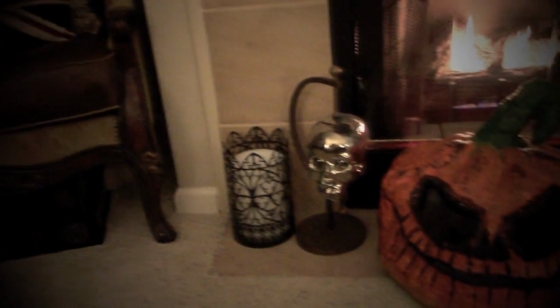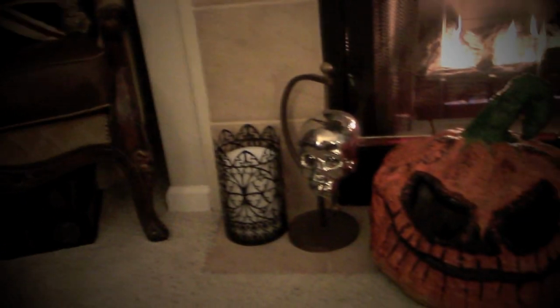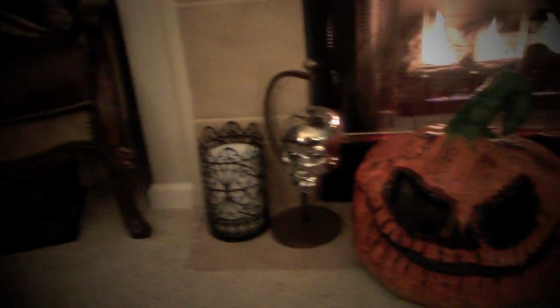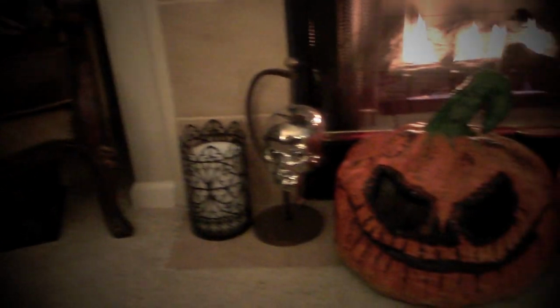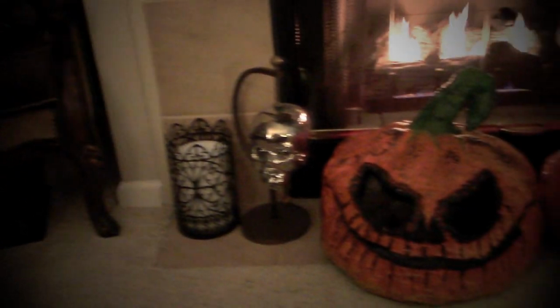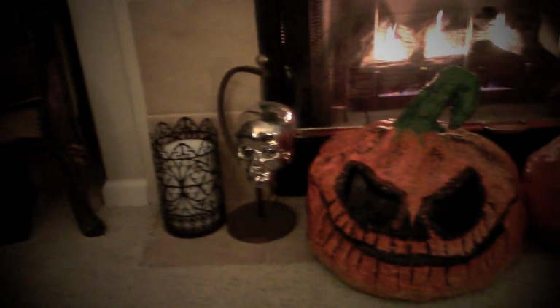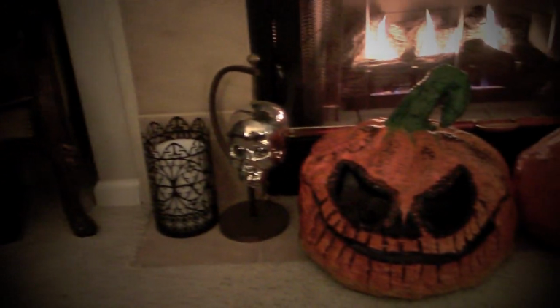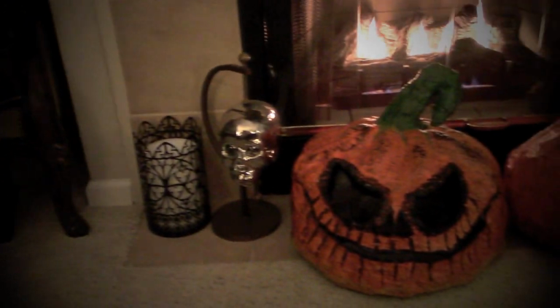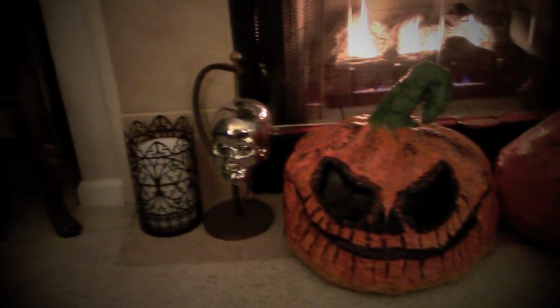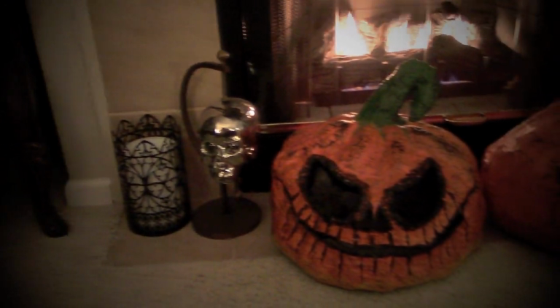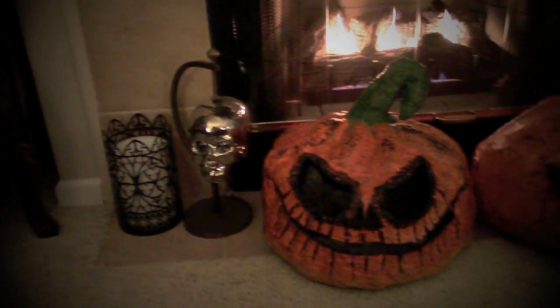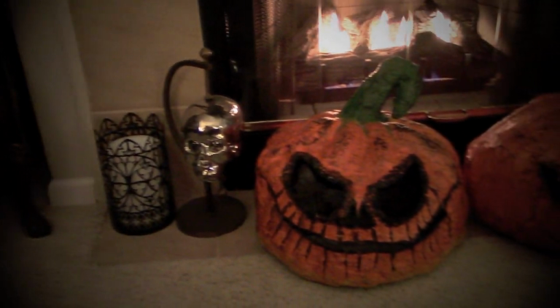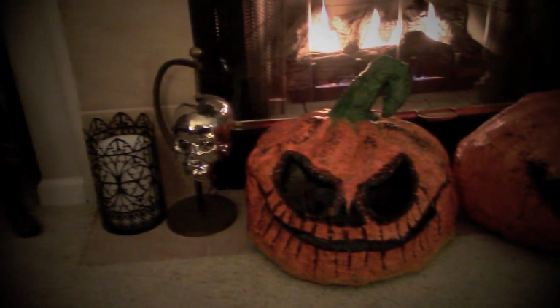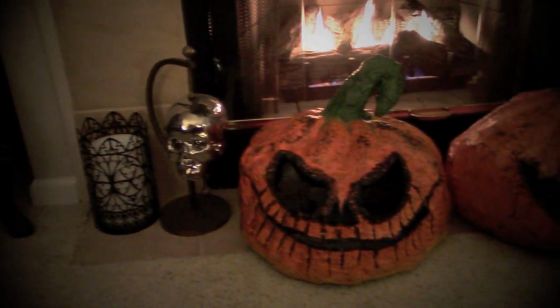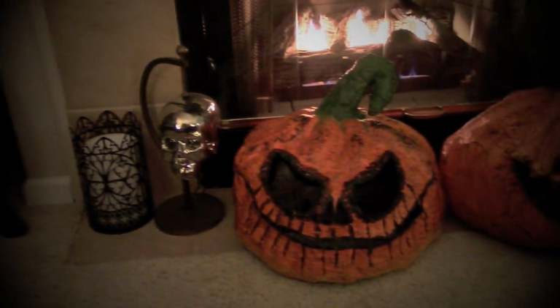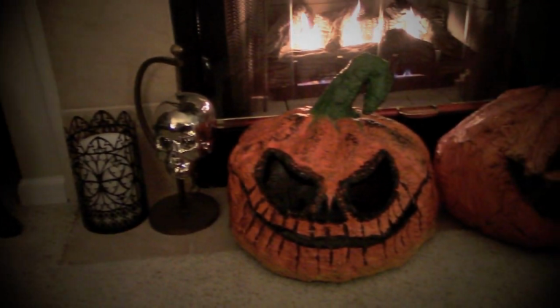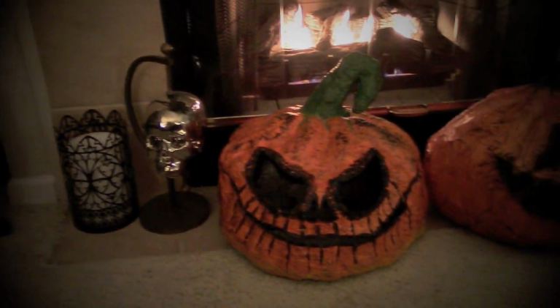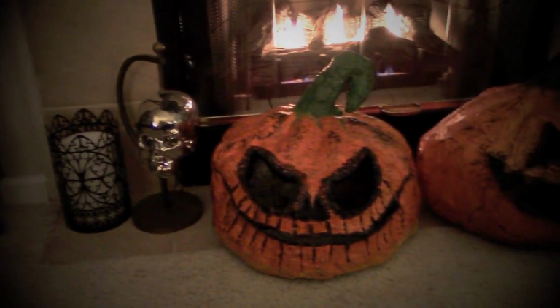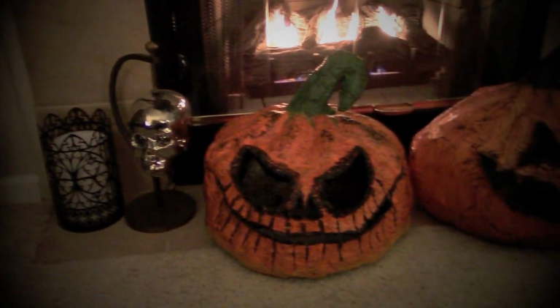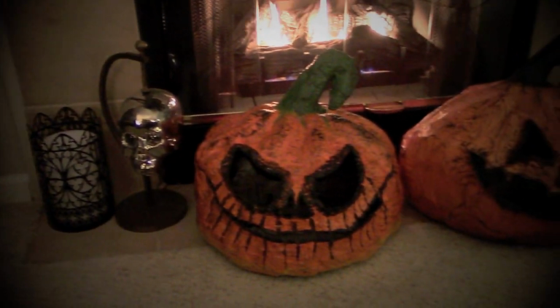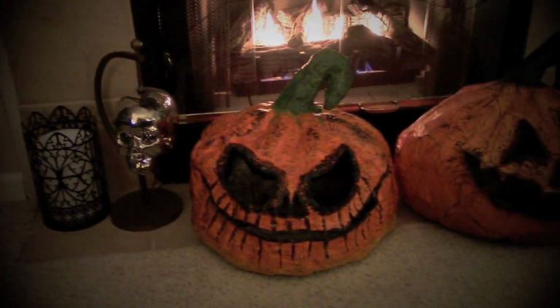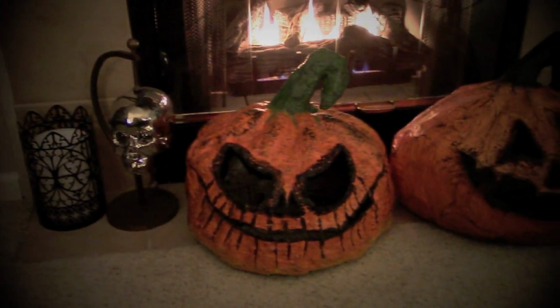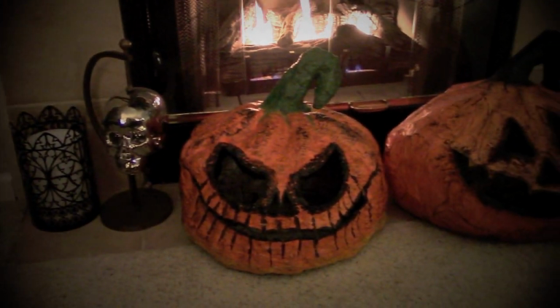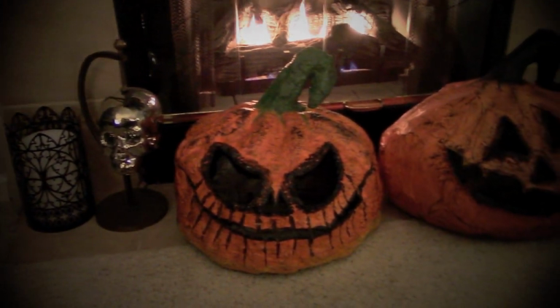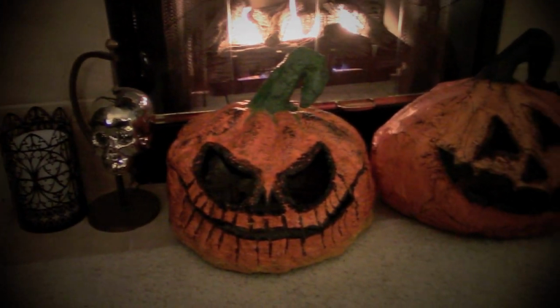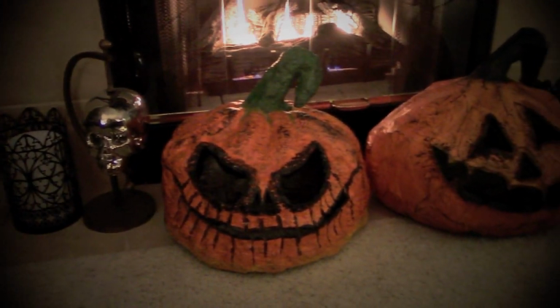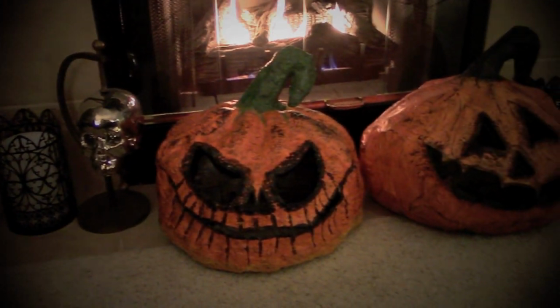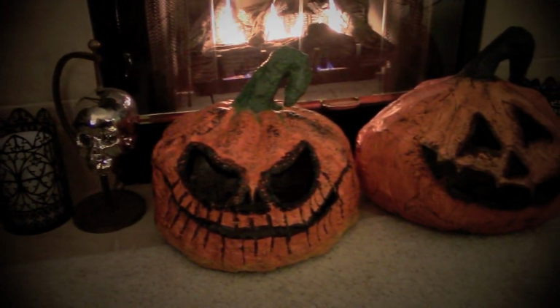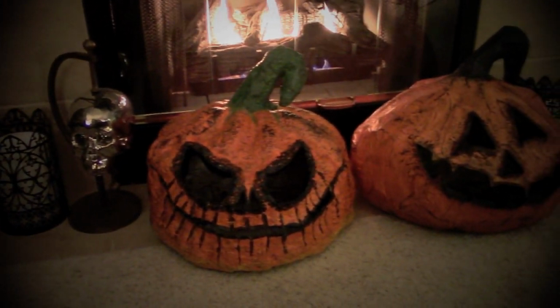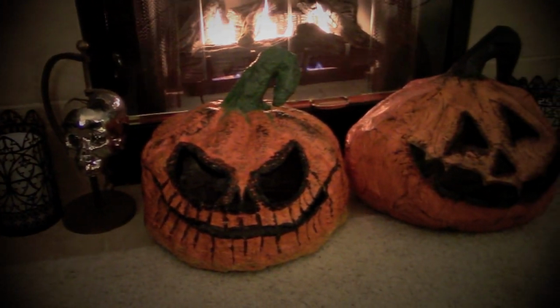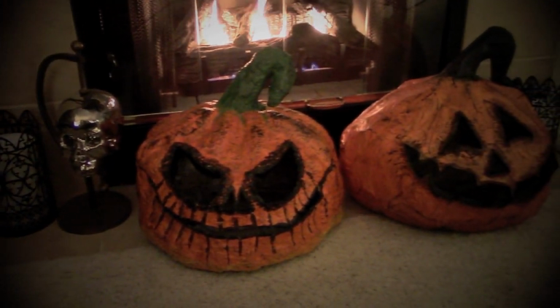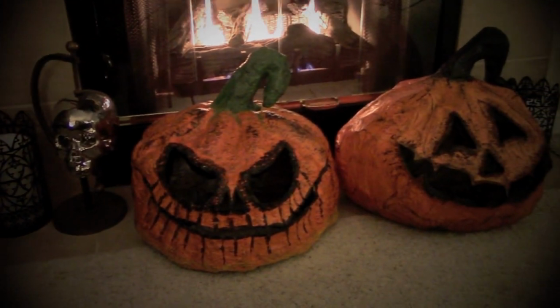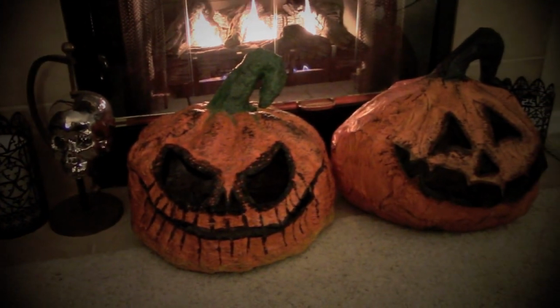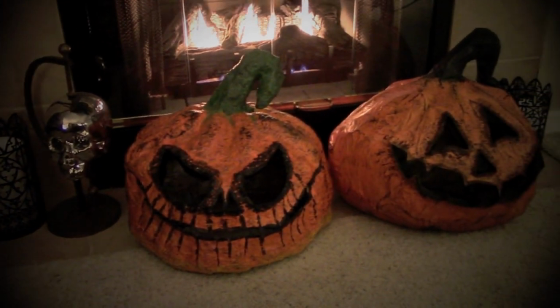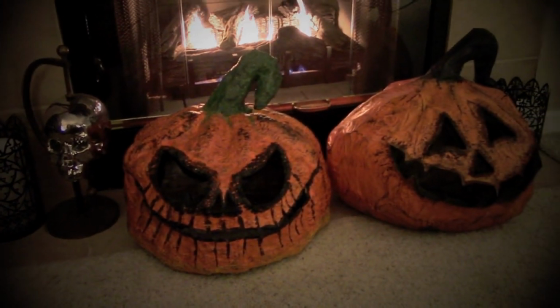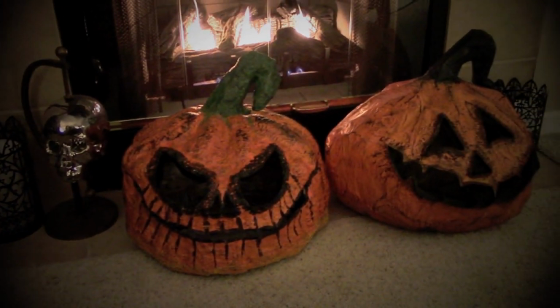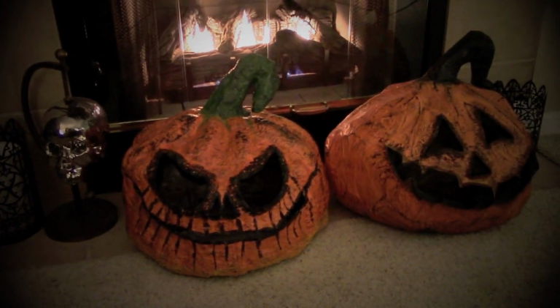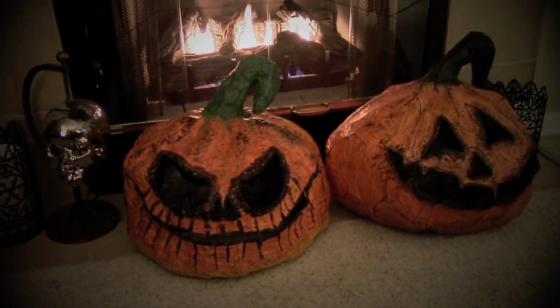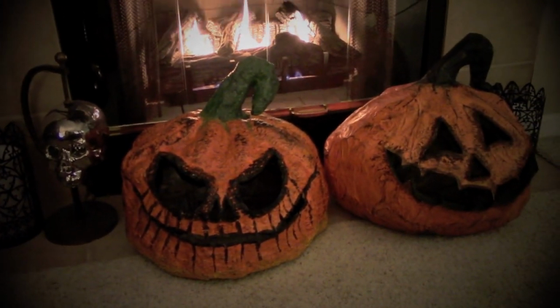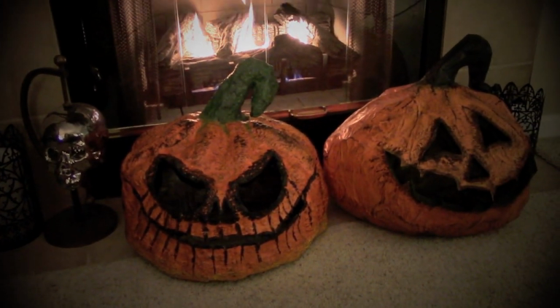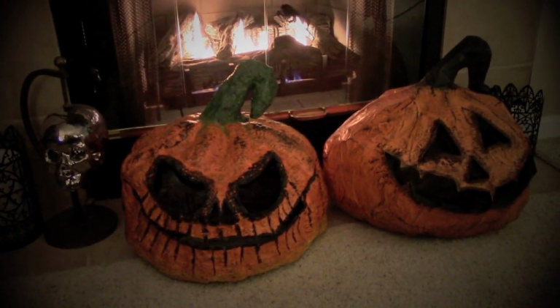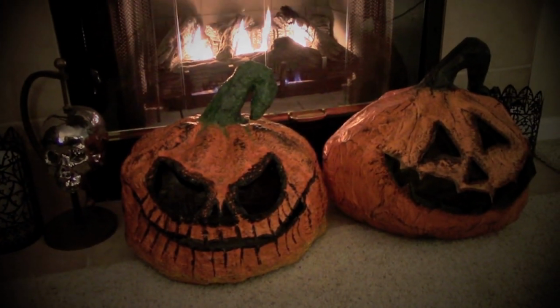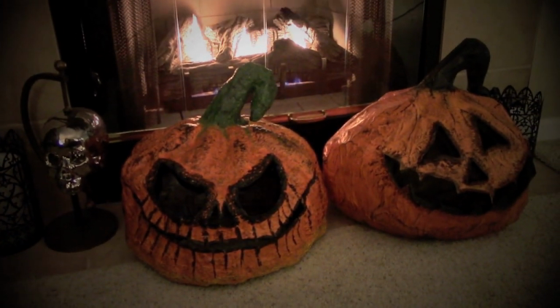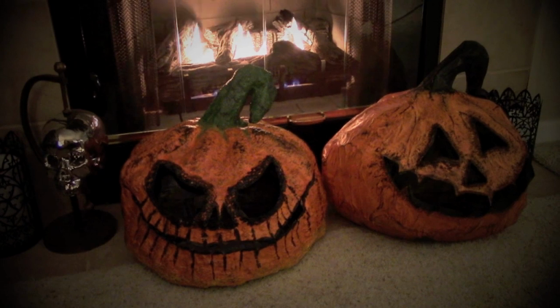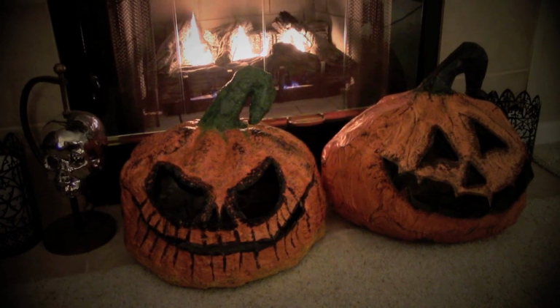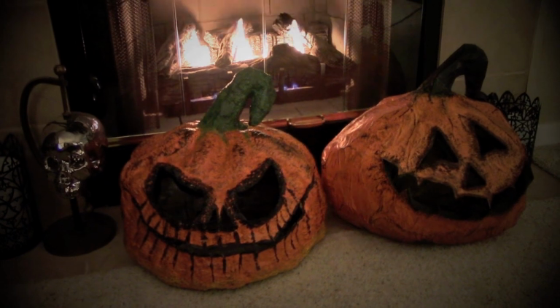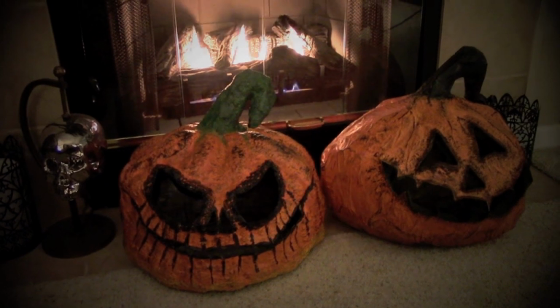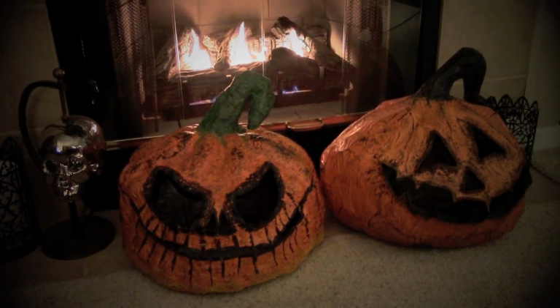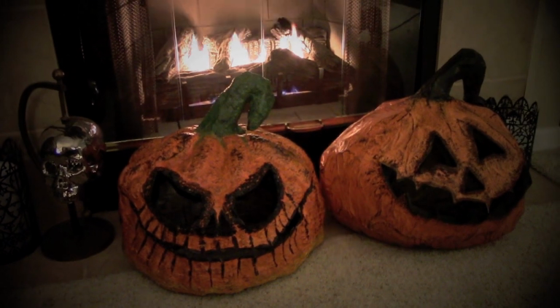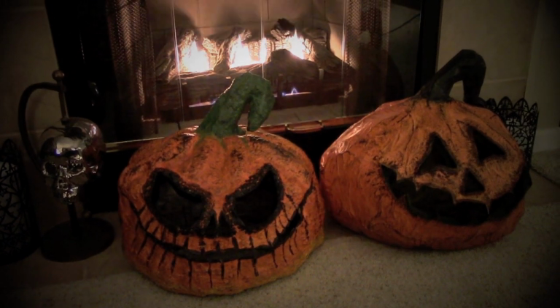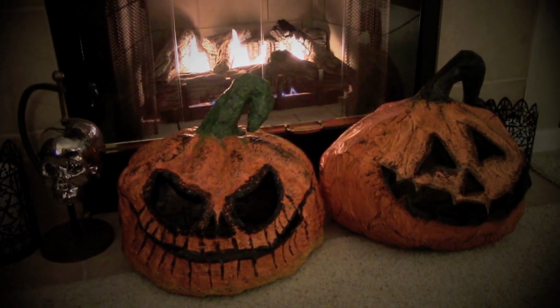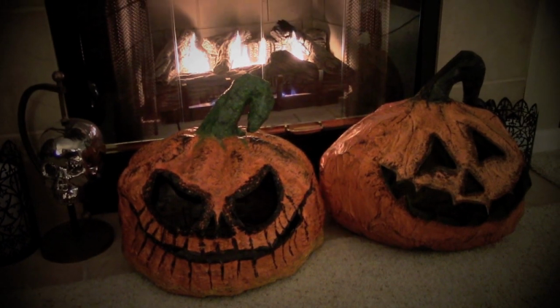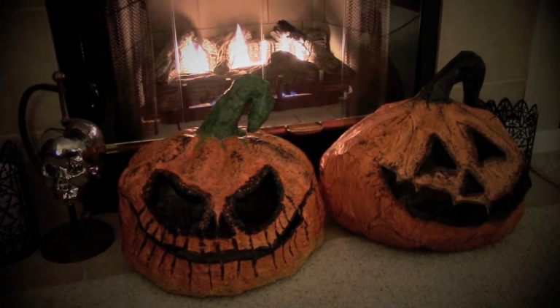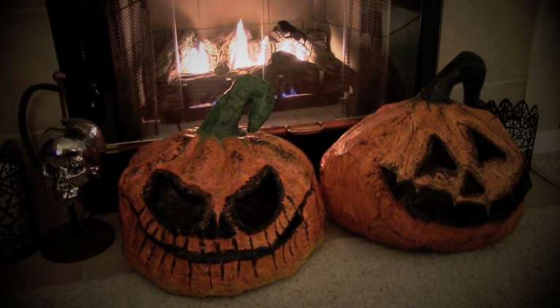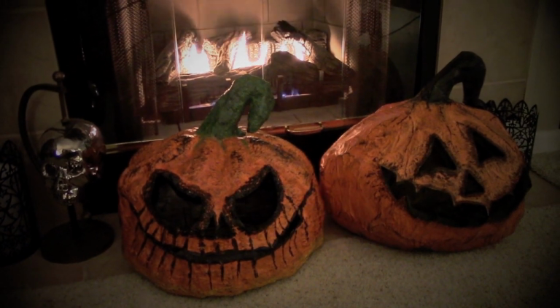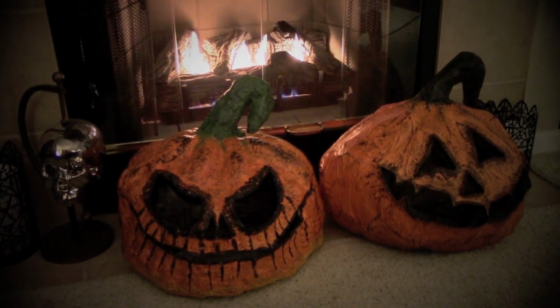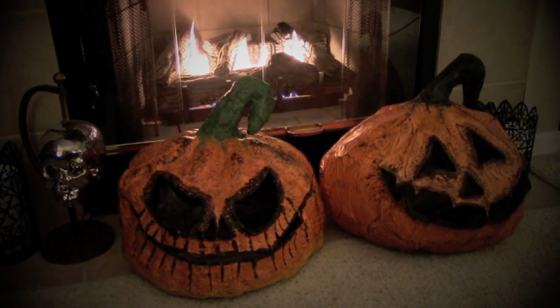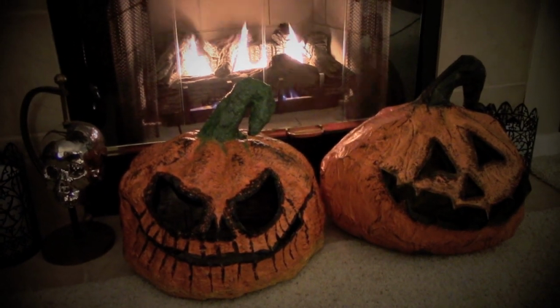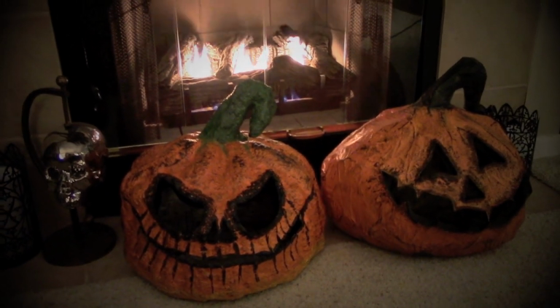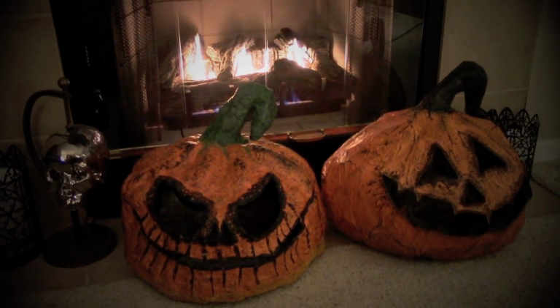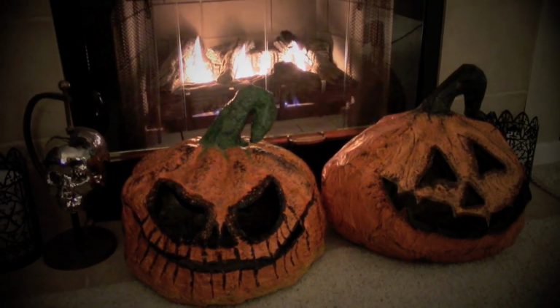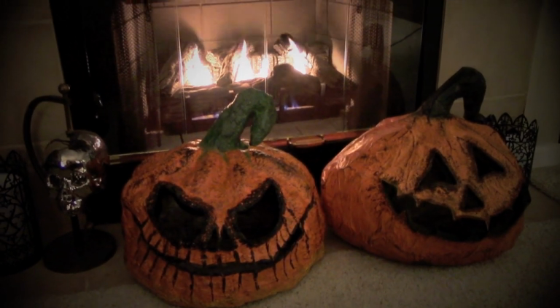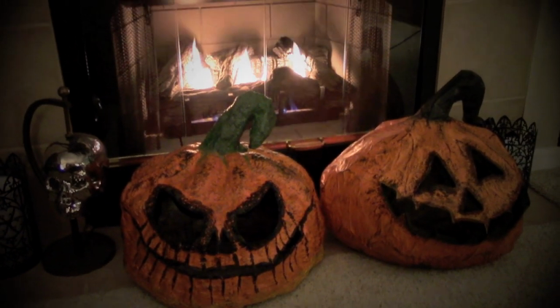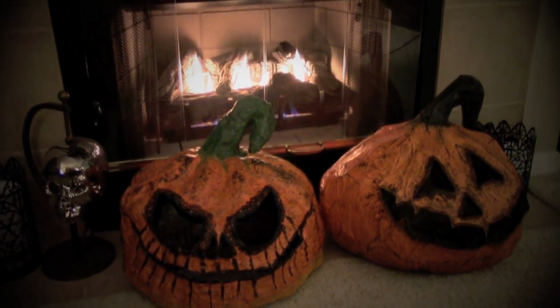Happy Halloween you guys! Today in this video I'm going to be showing you these DIY pumpkins — how to do them and what not to do.